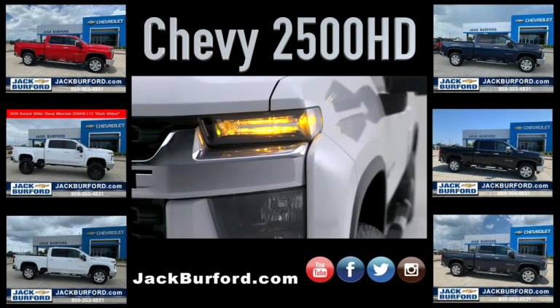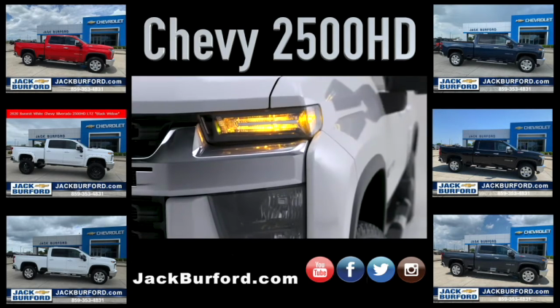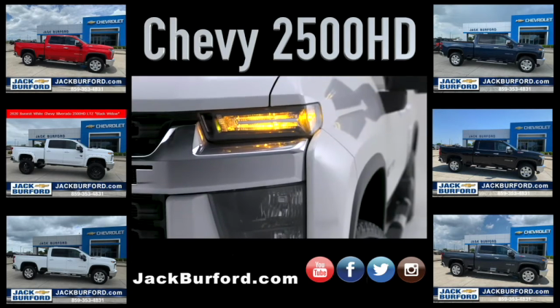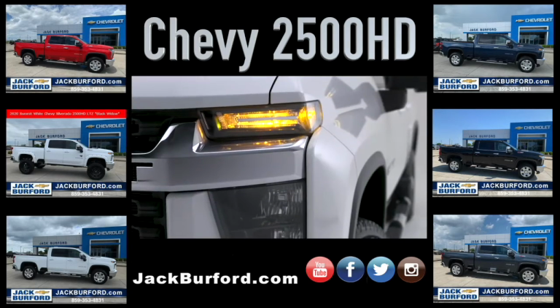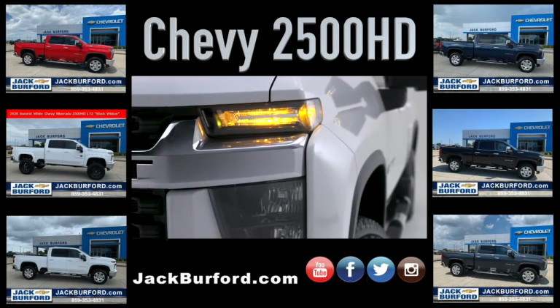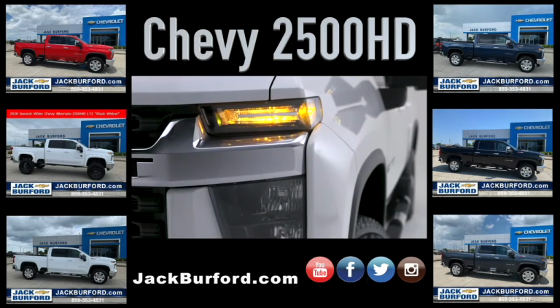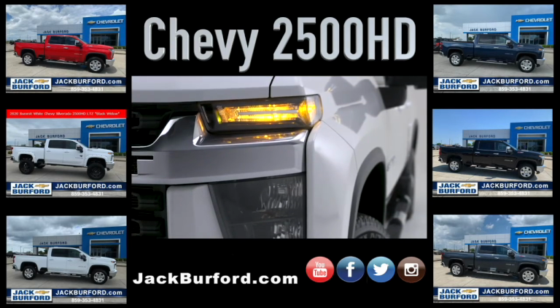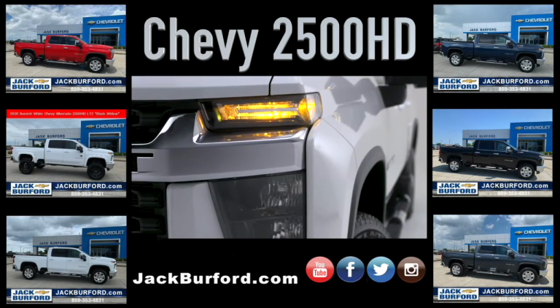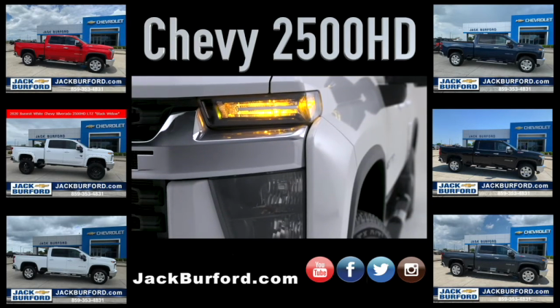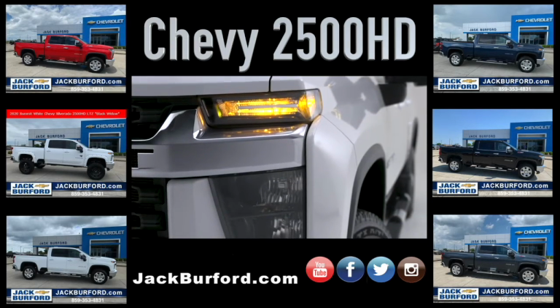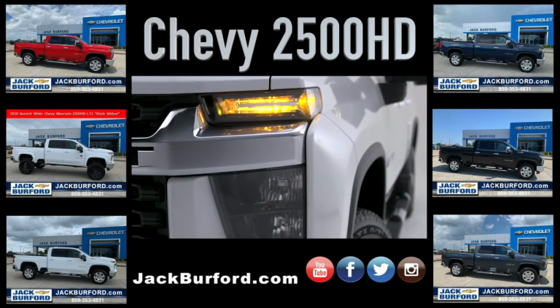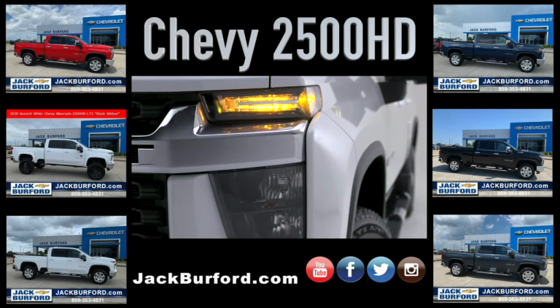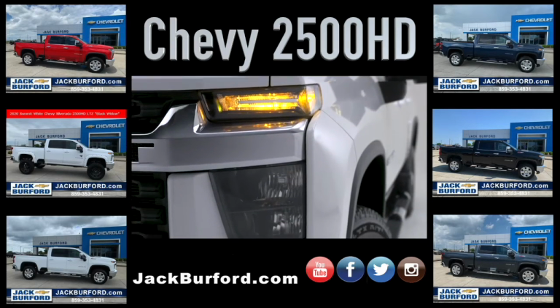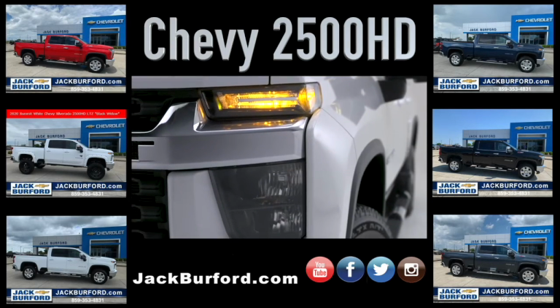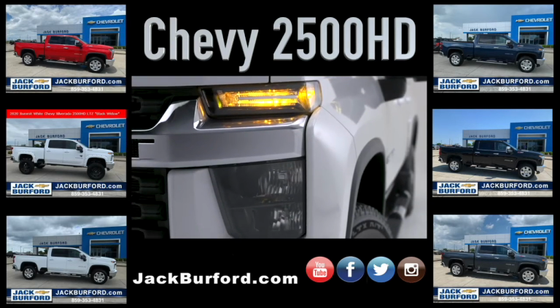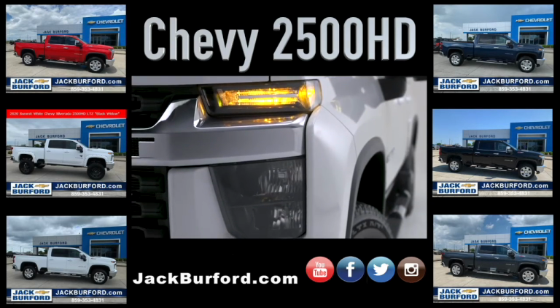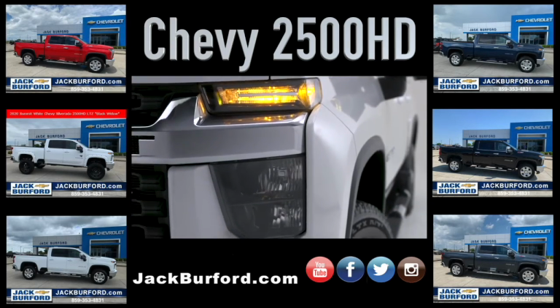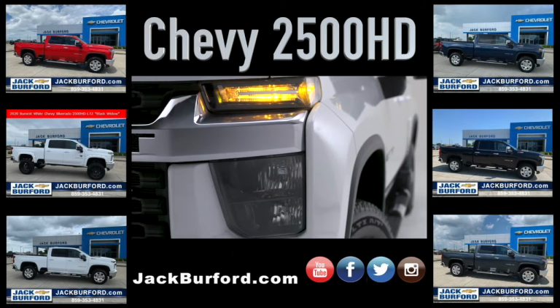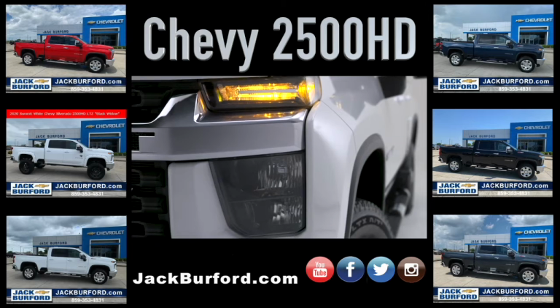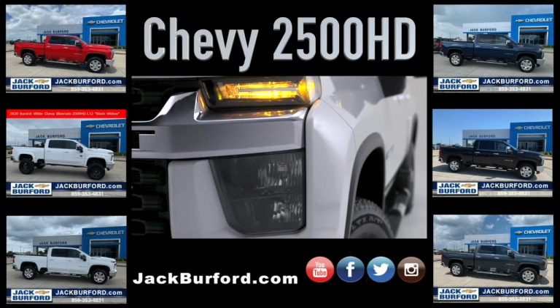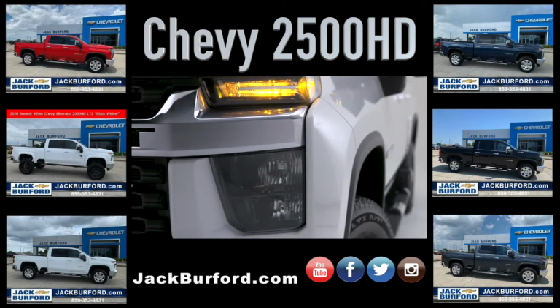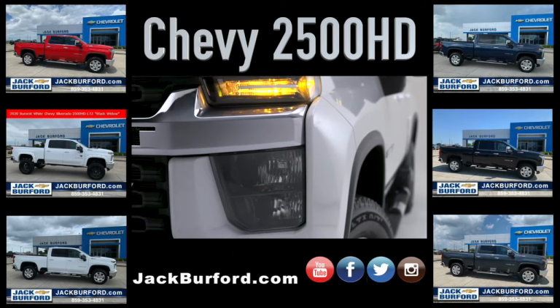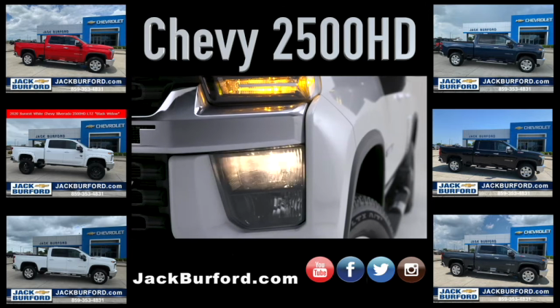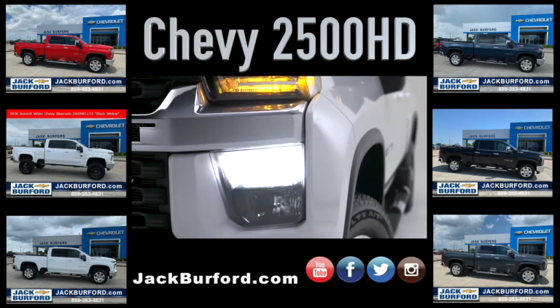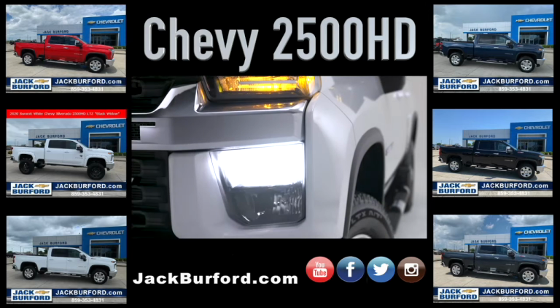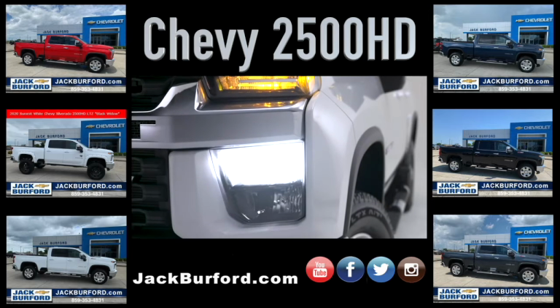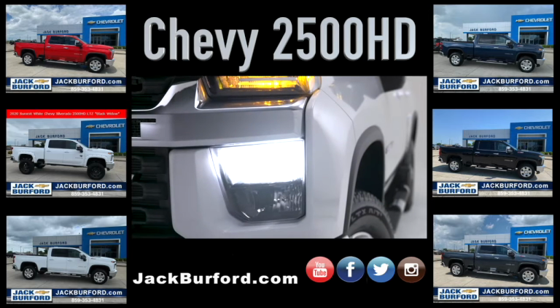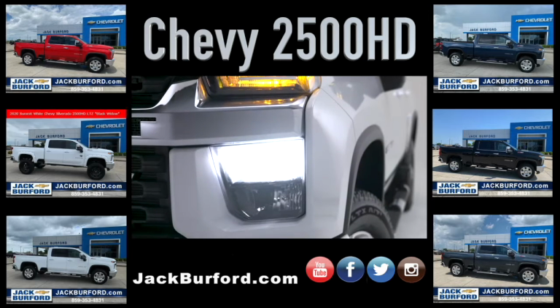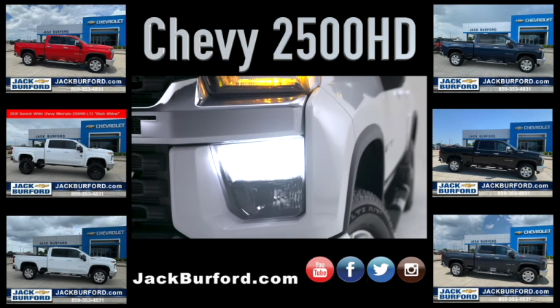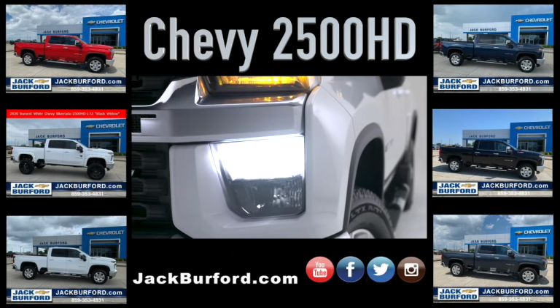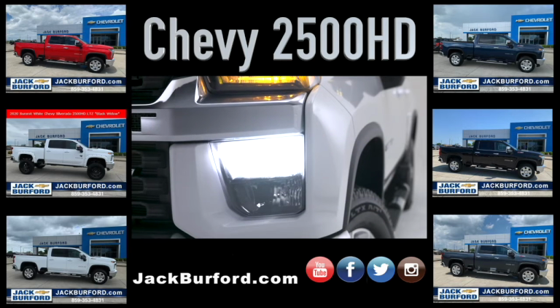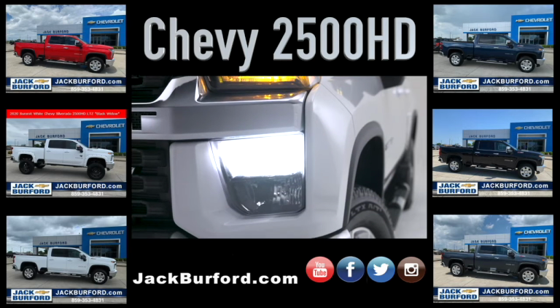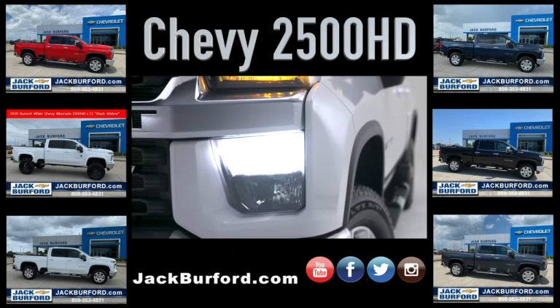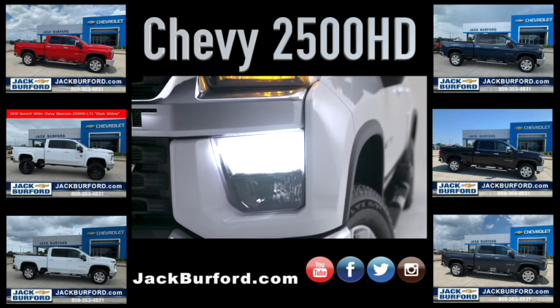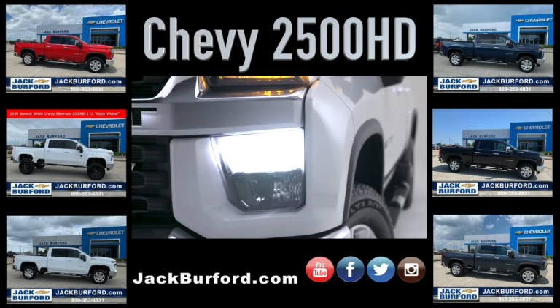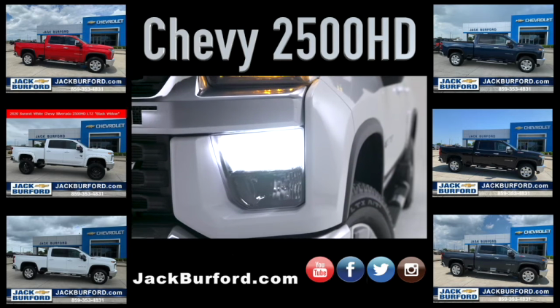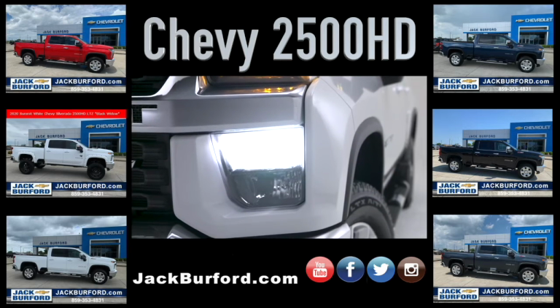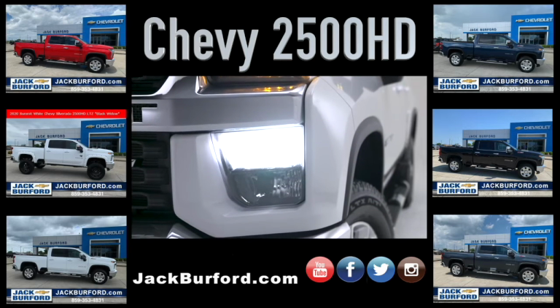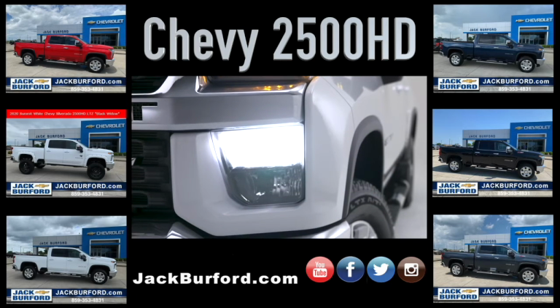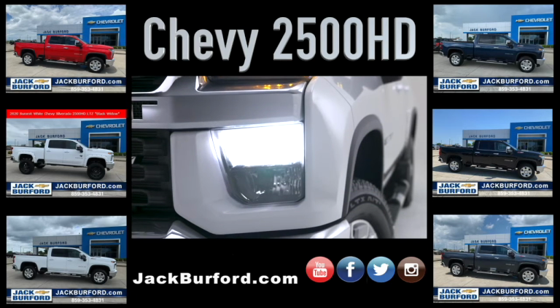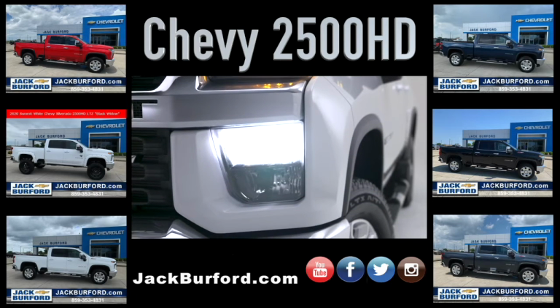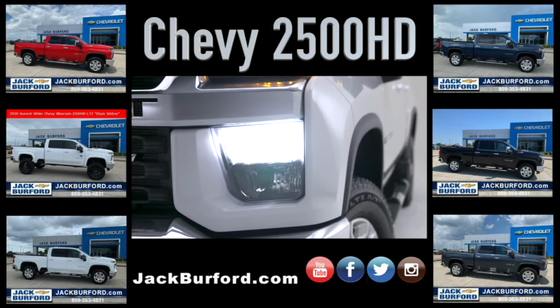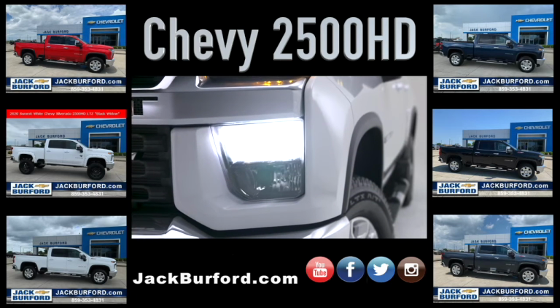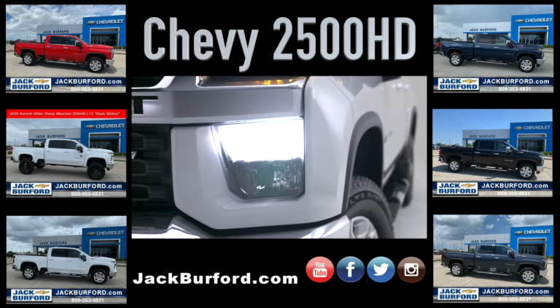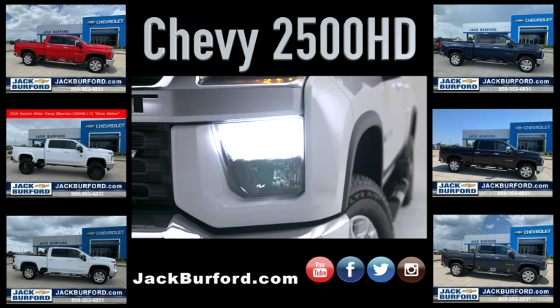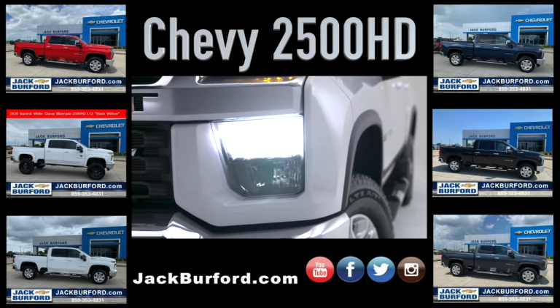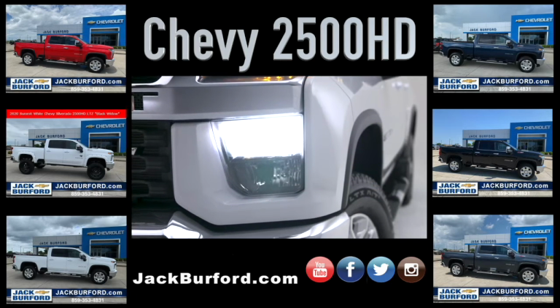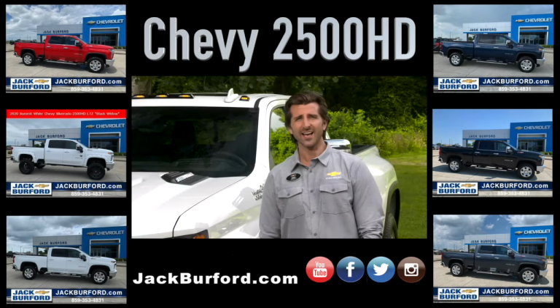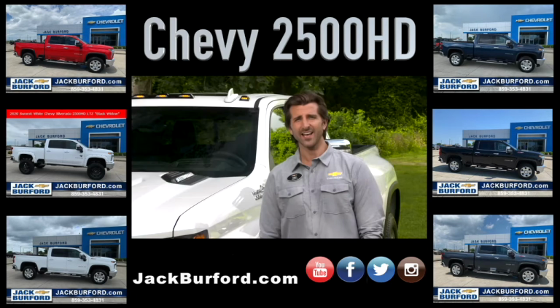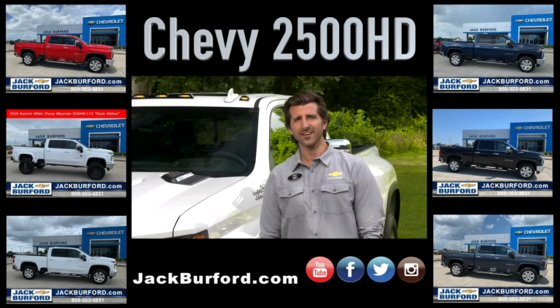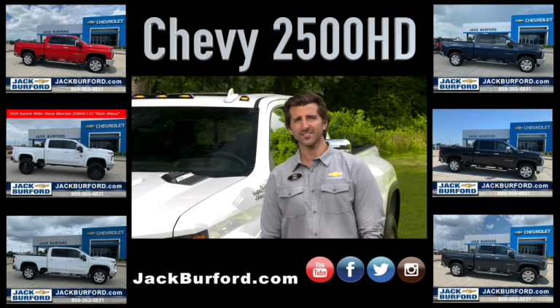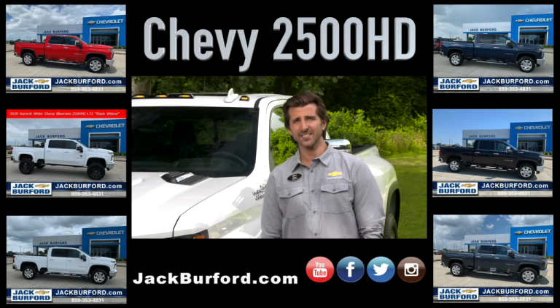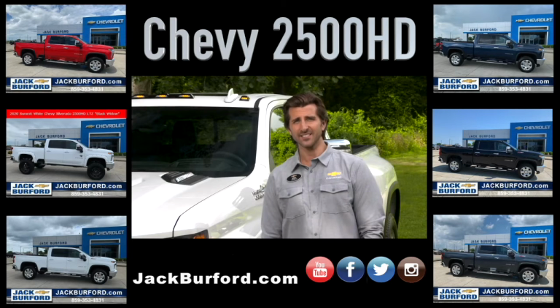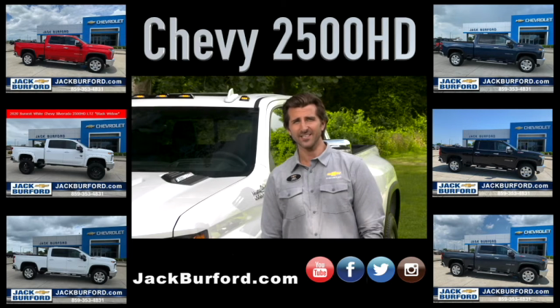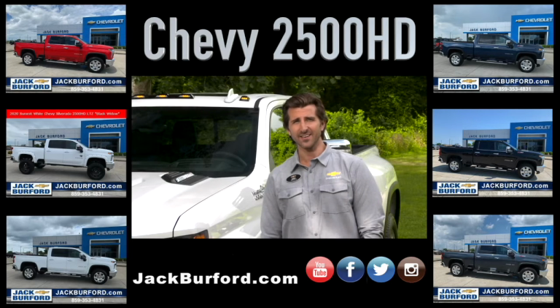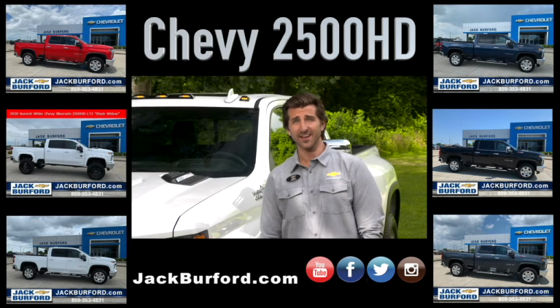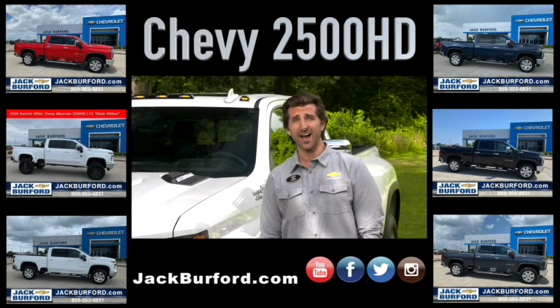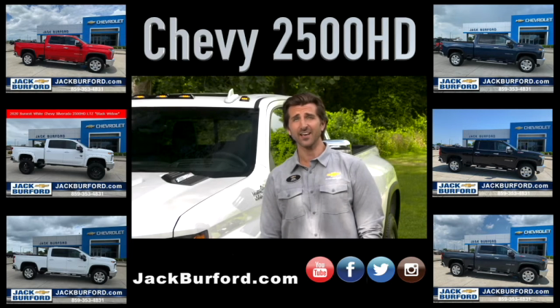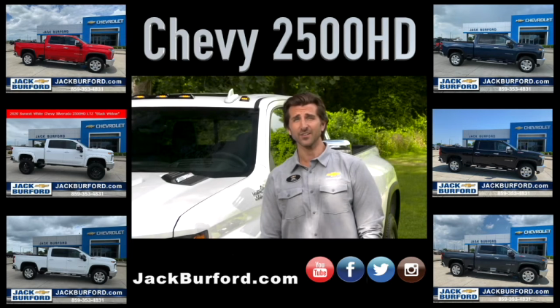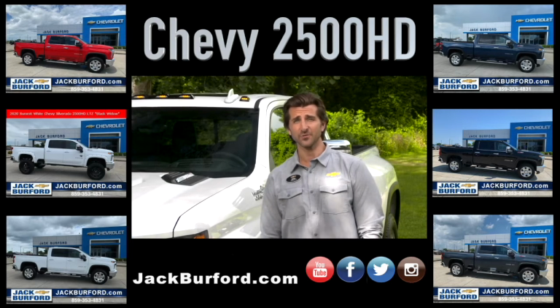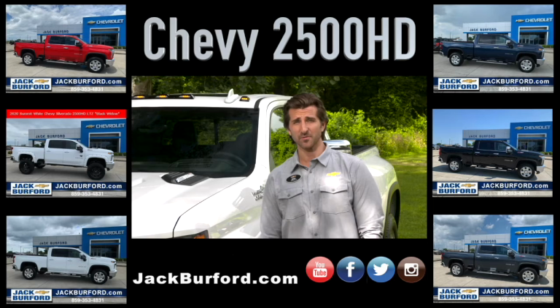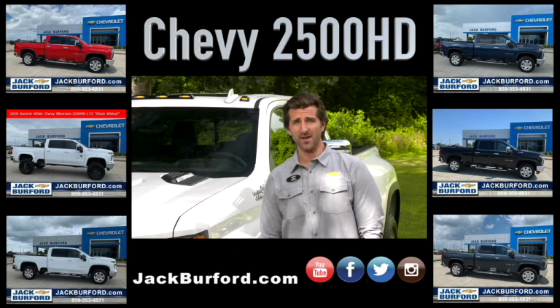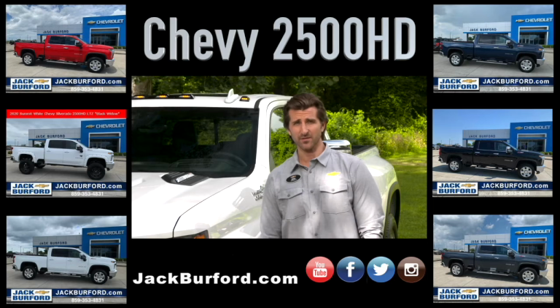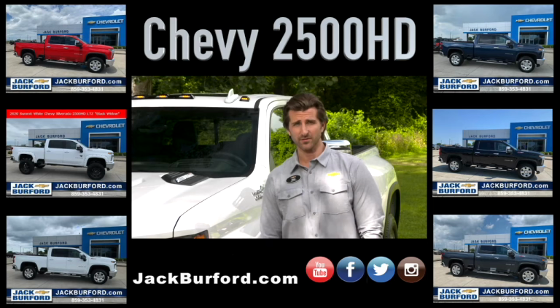Standard LED daytime running lamps, headlamps, and fog lamps make a dramatic premium appearance on LTZ and High Country models.